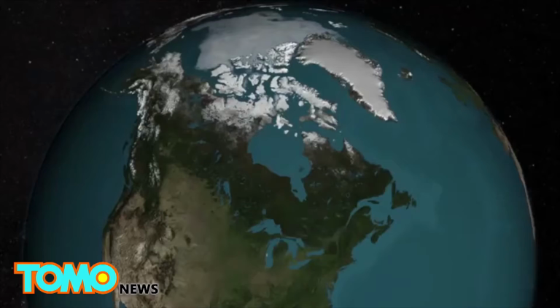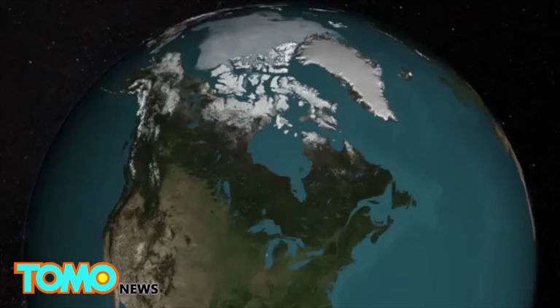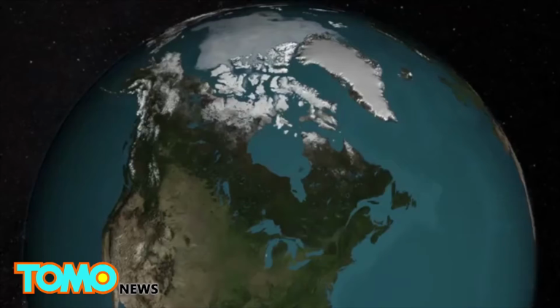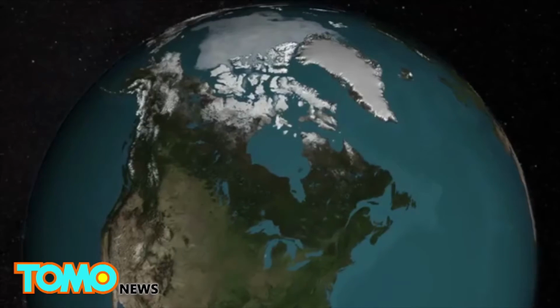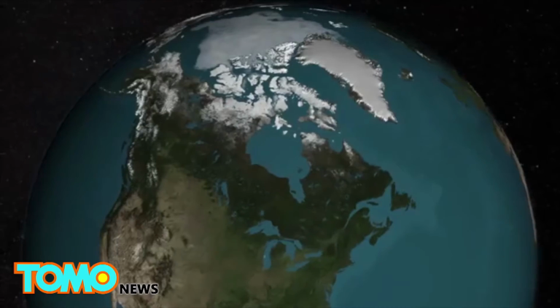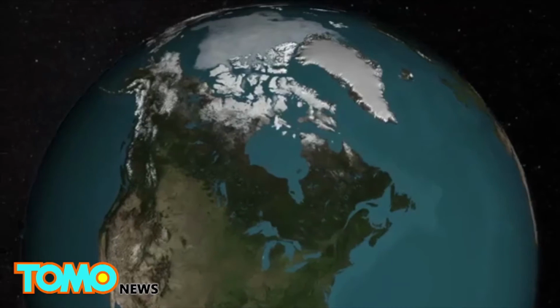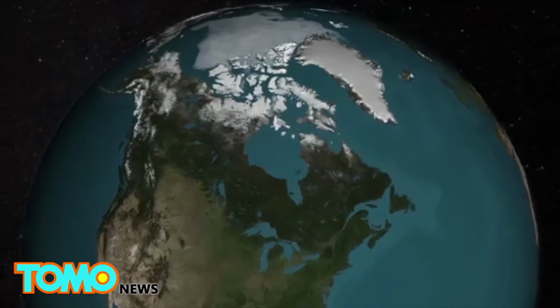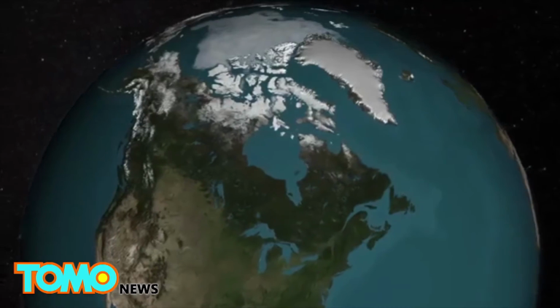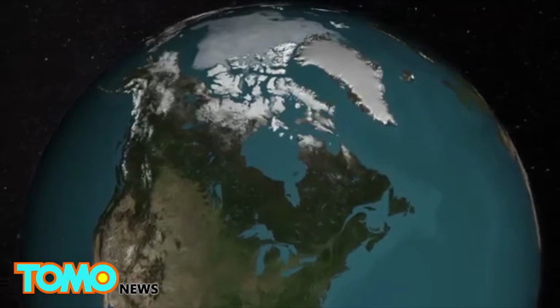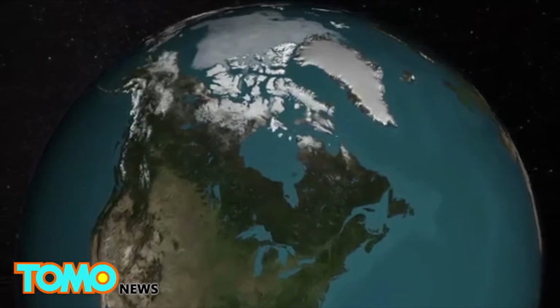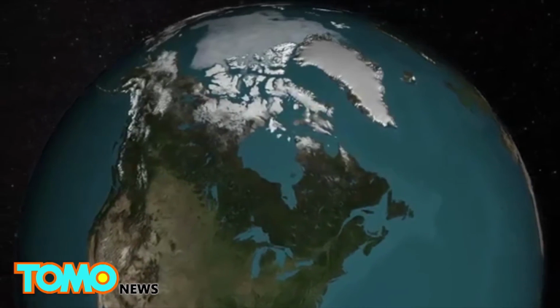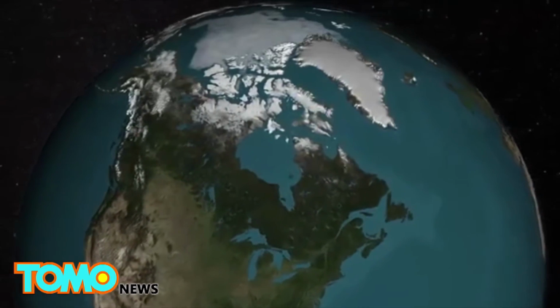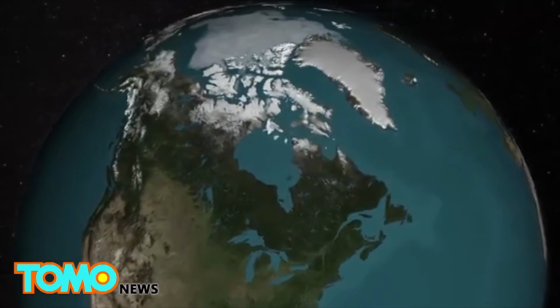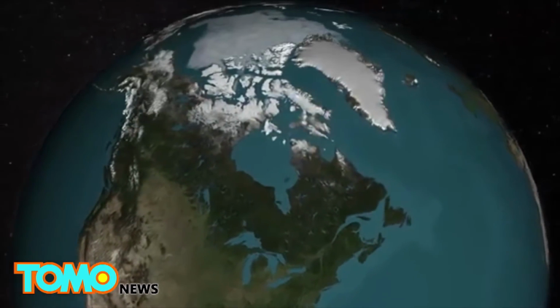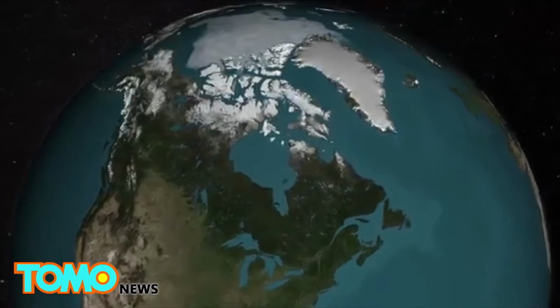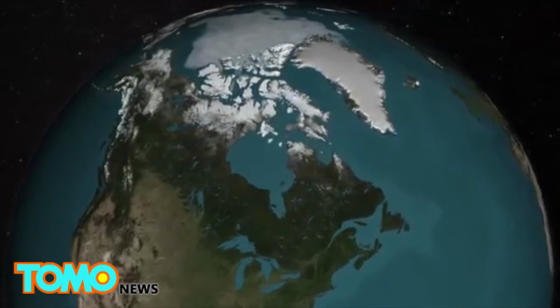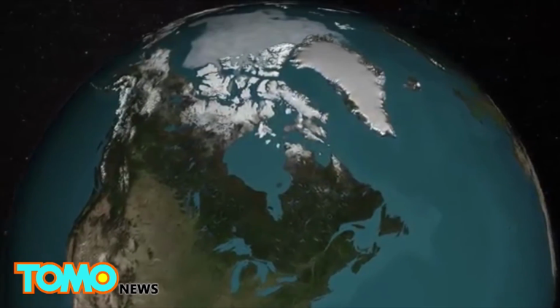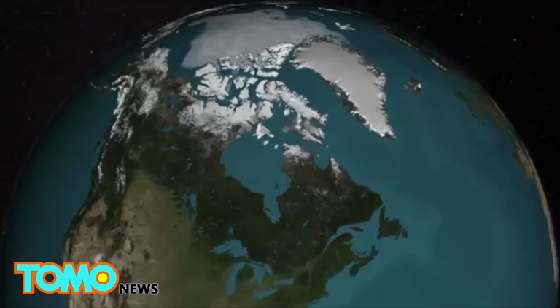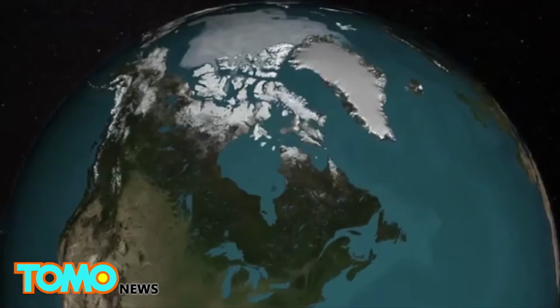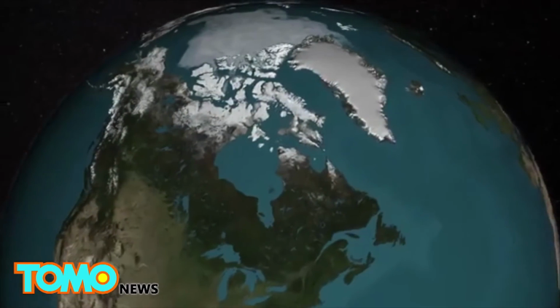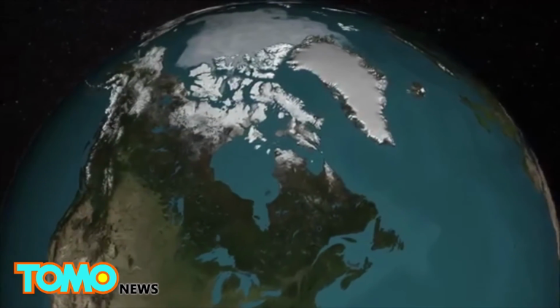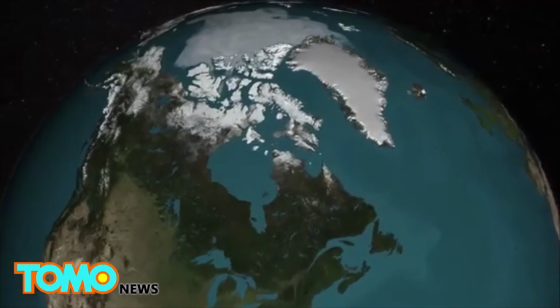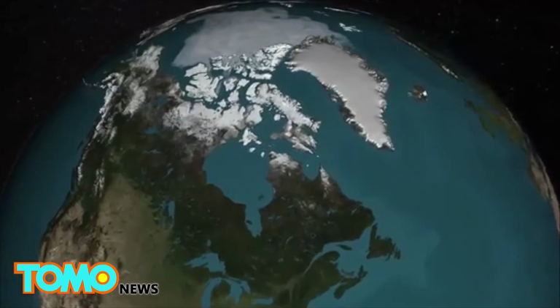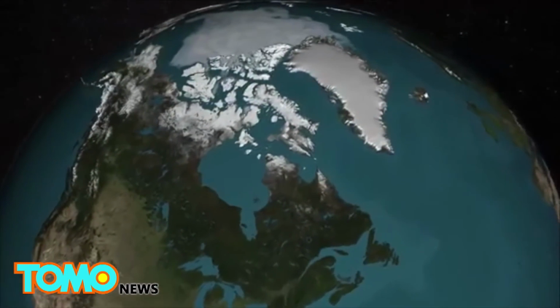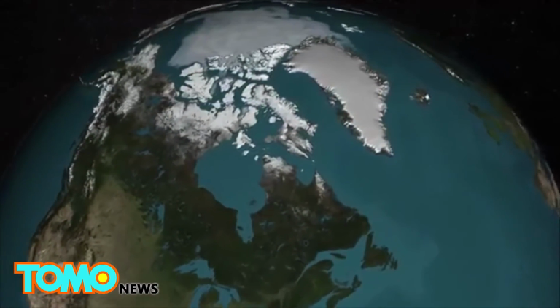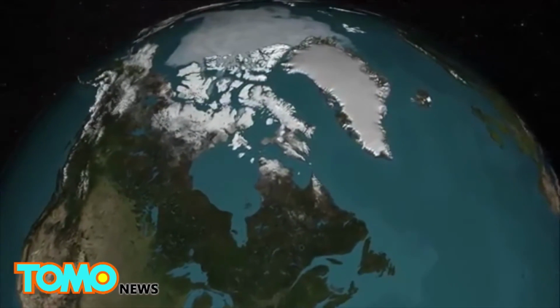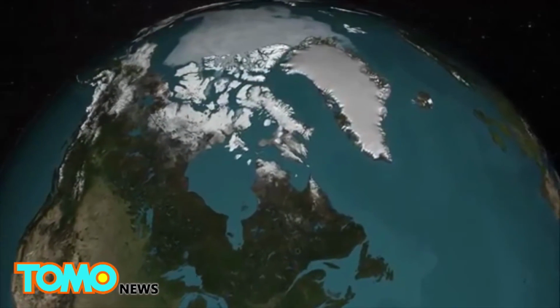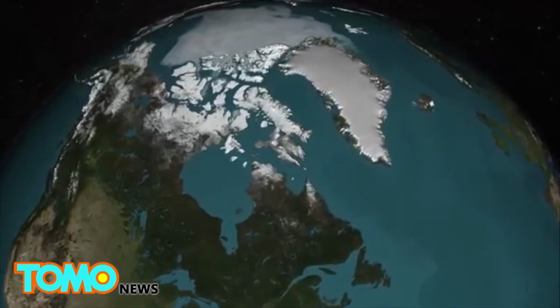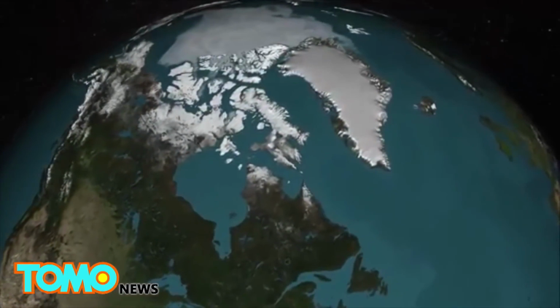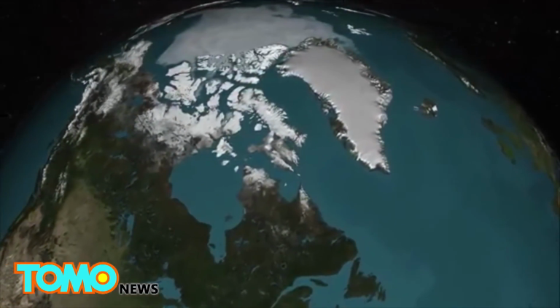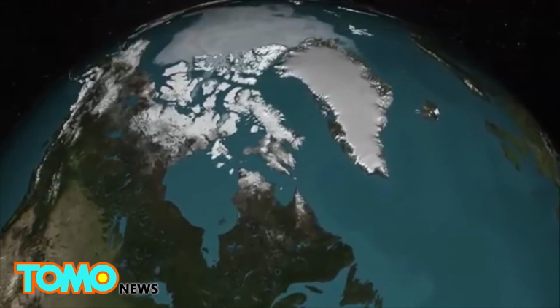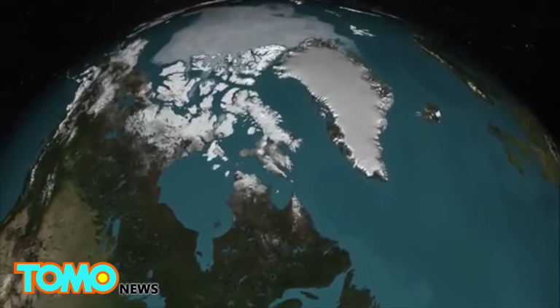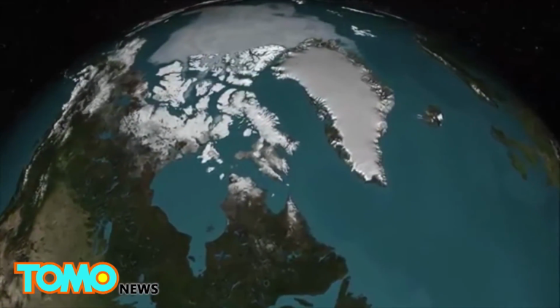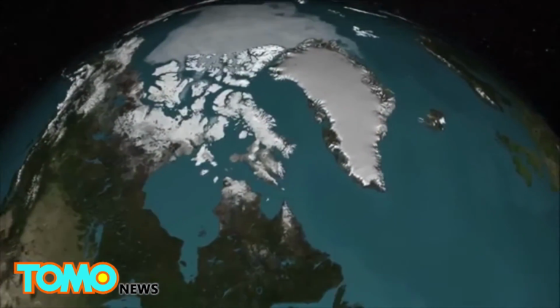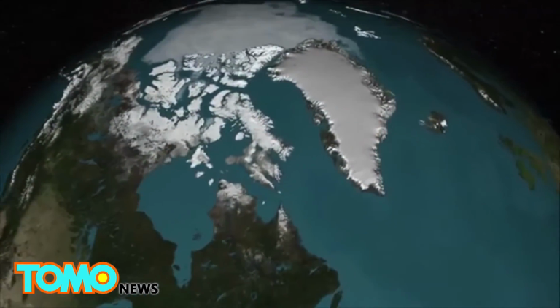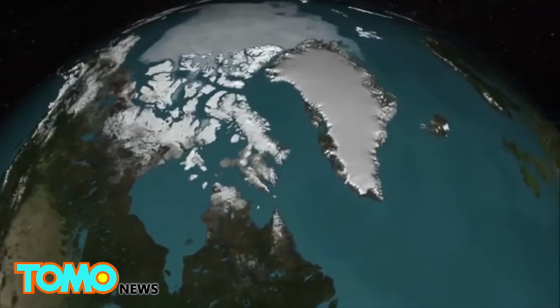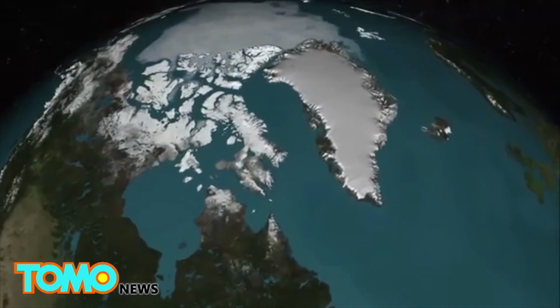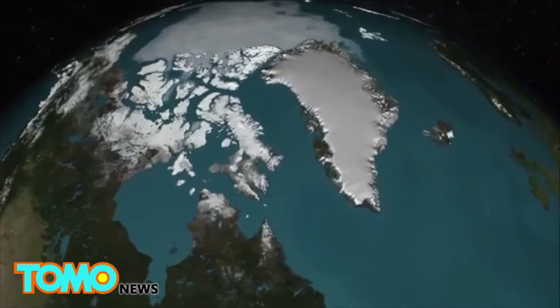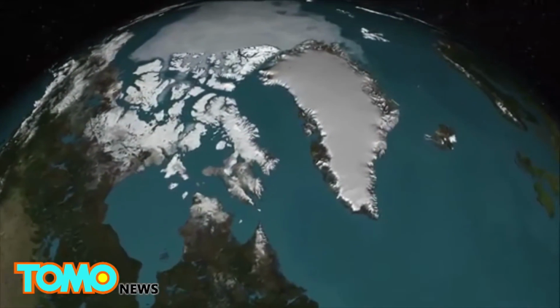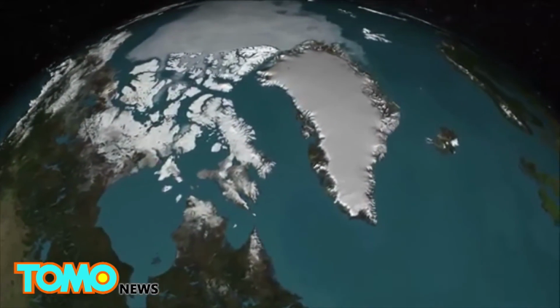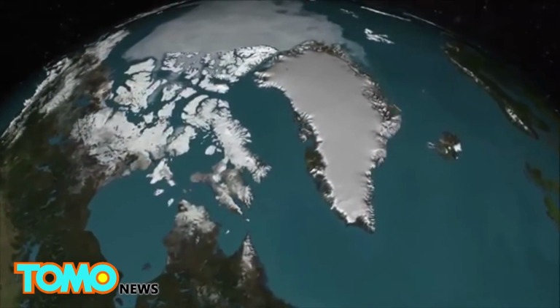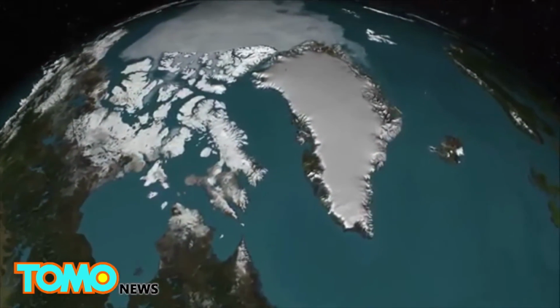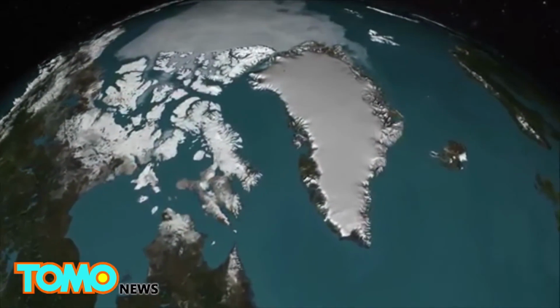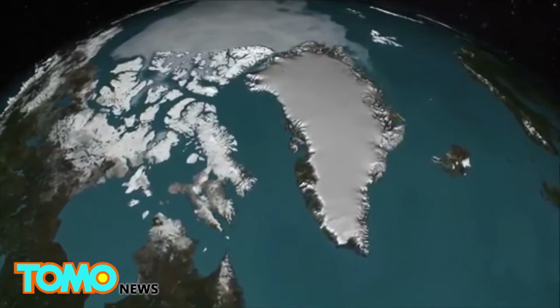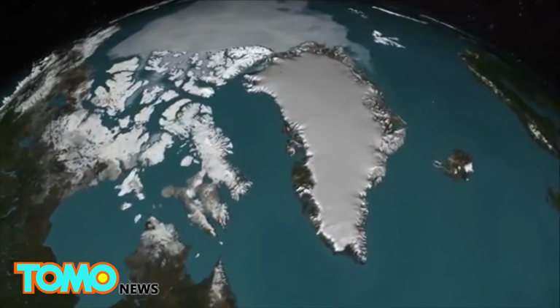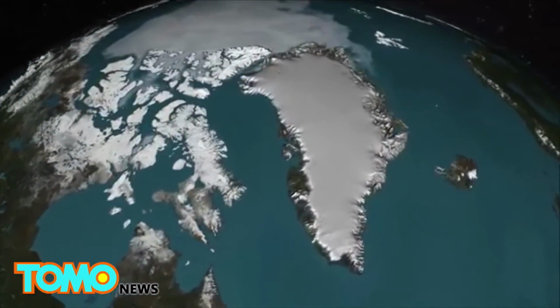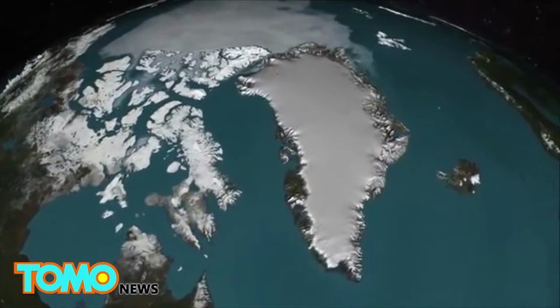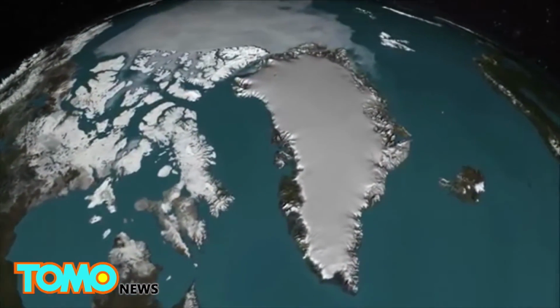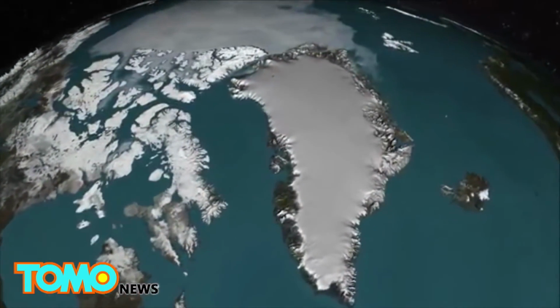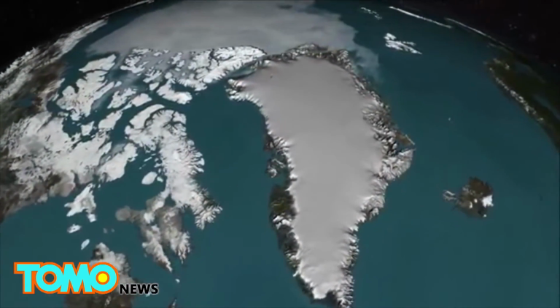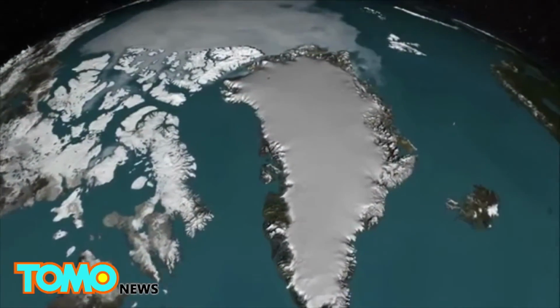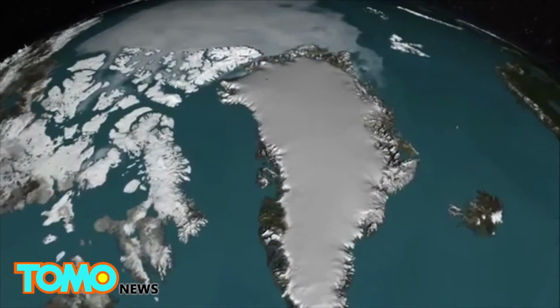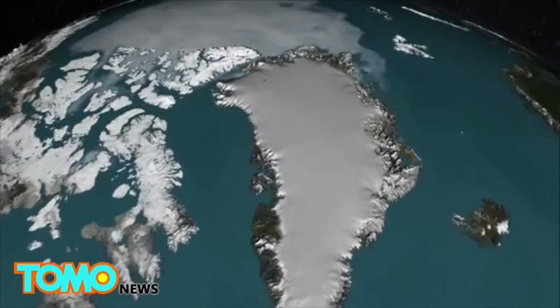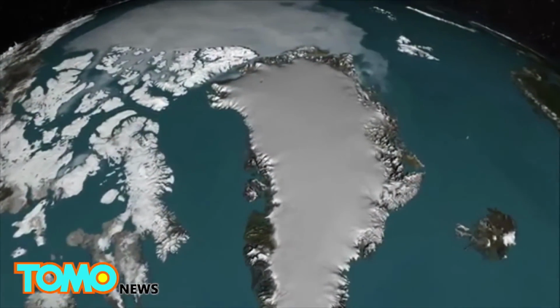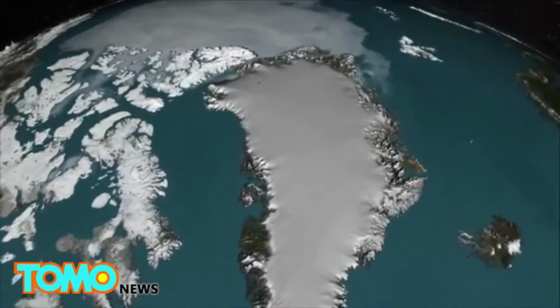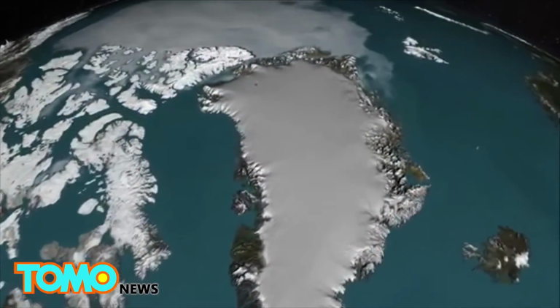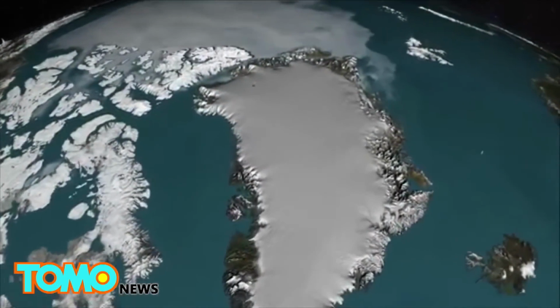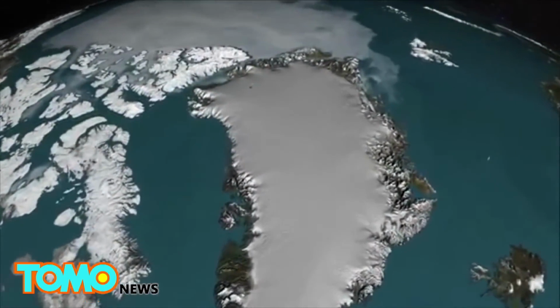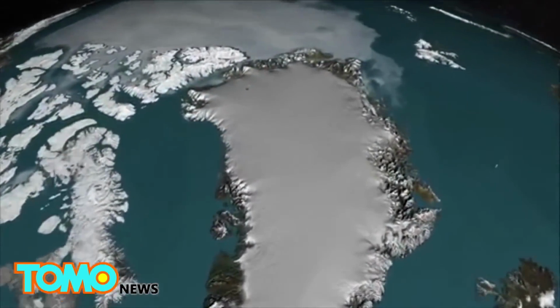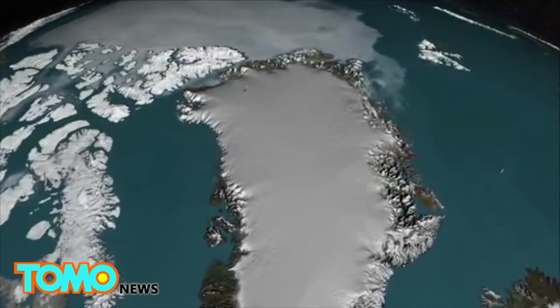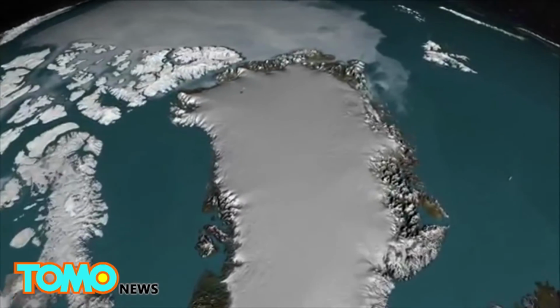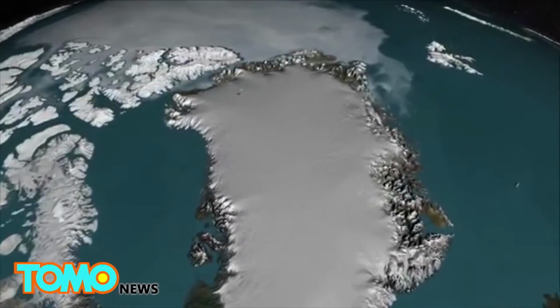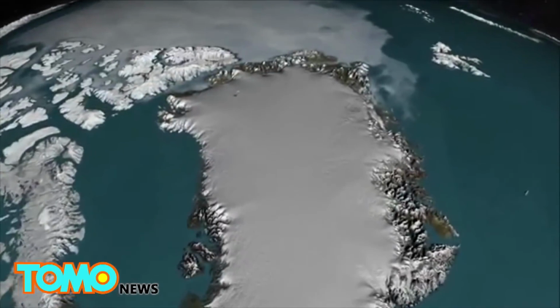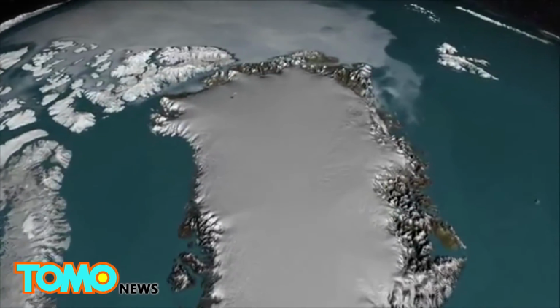According to the study, the atmosphere and the oceans combined are contributing to the melting of vast ice sheets off the coast of northern Greenland.